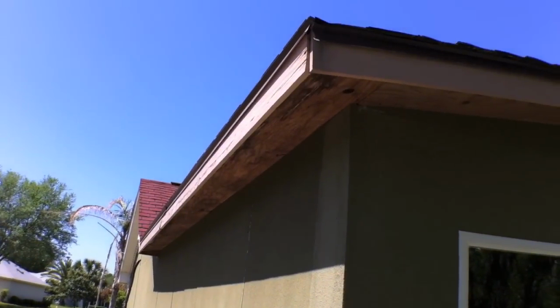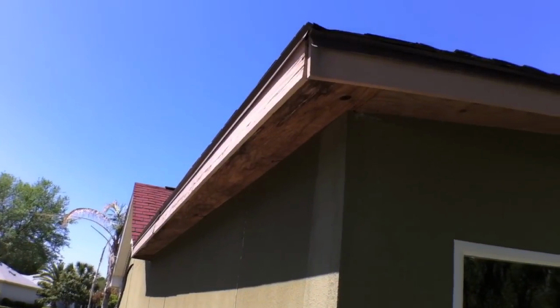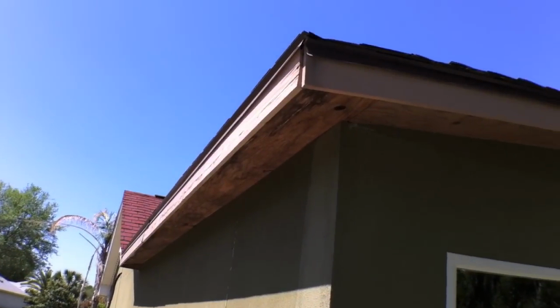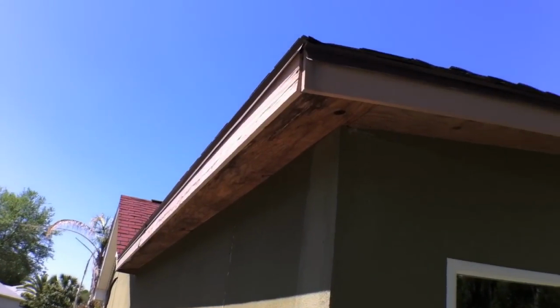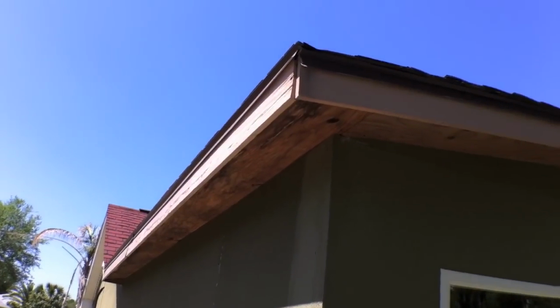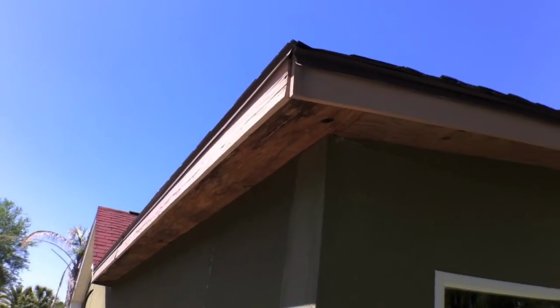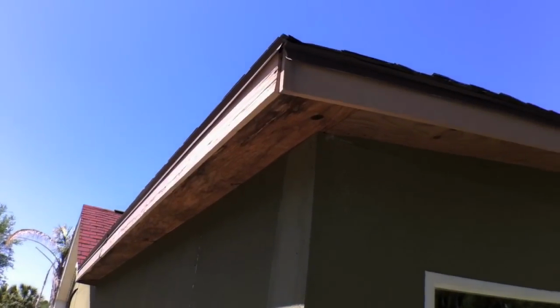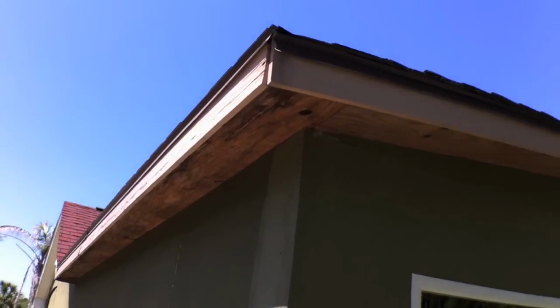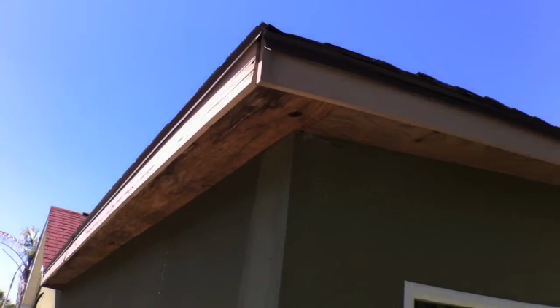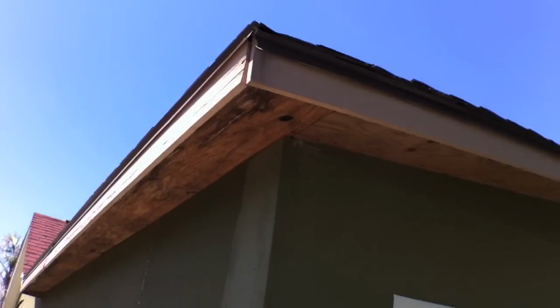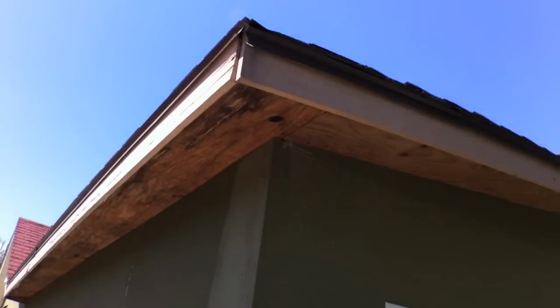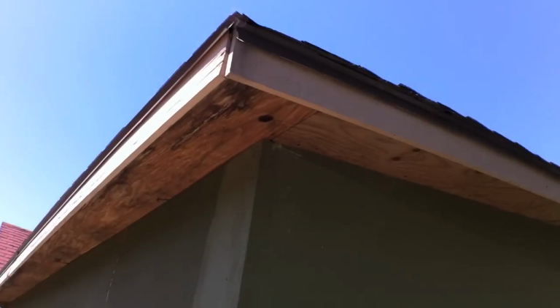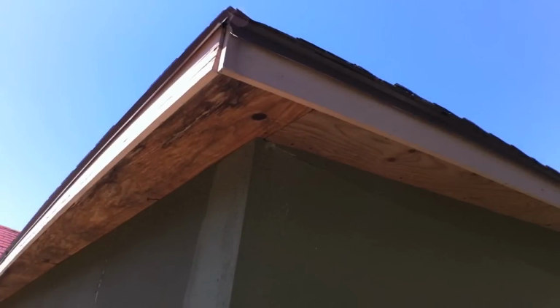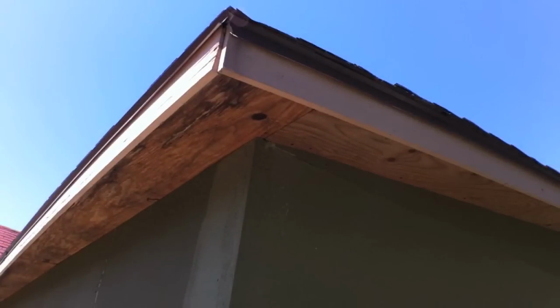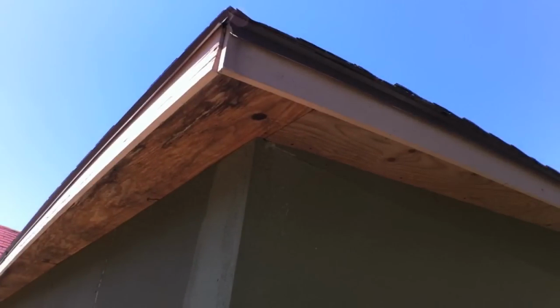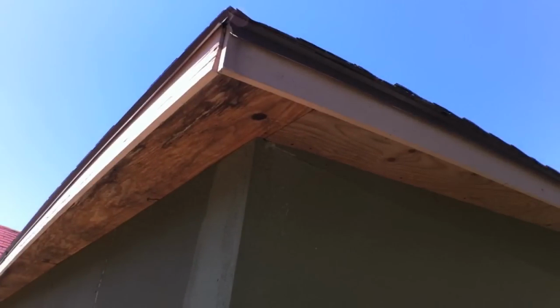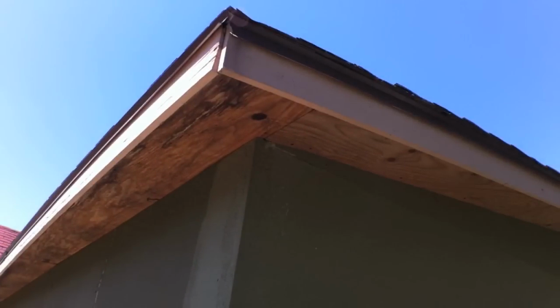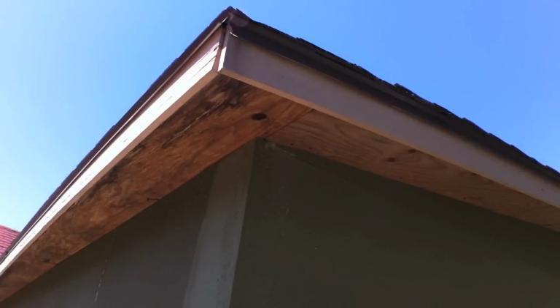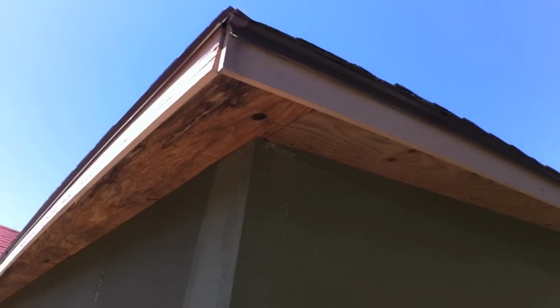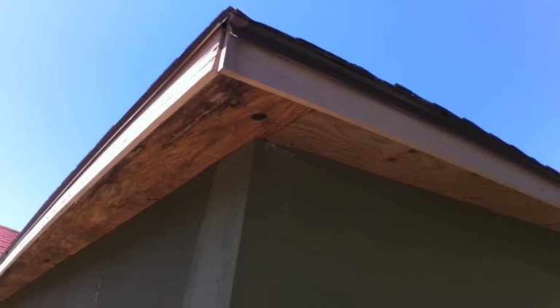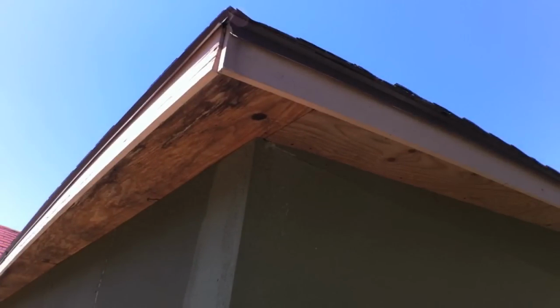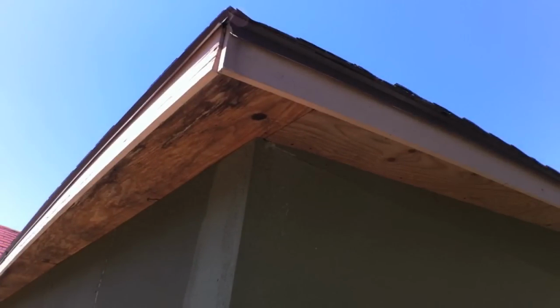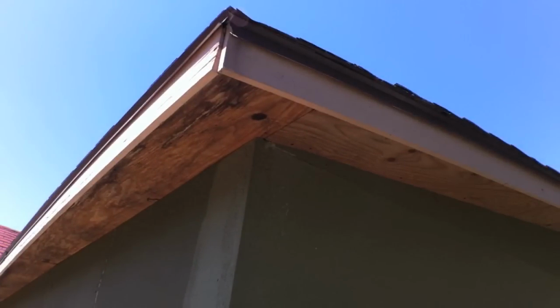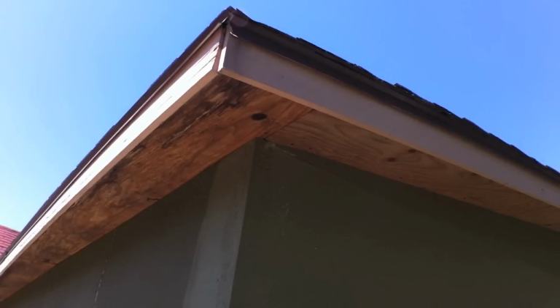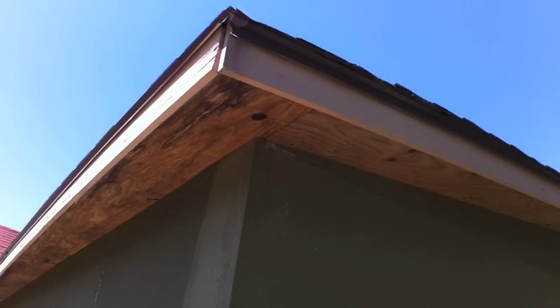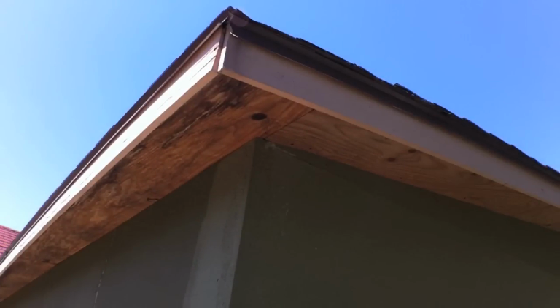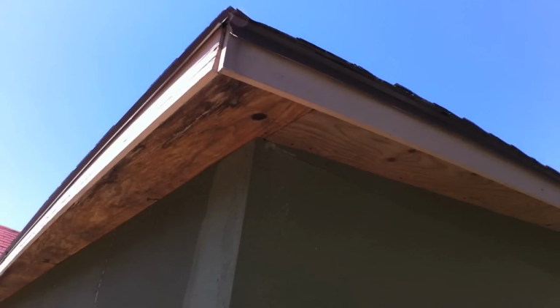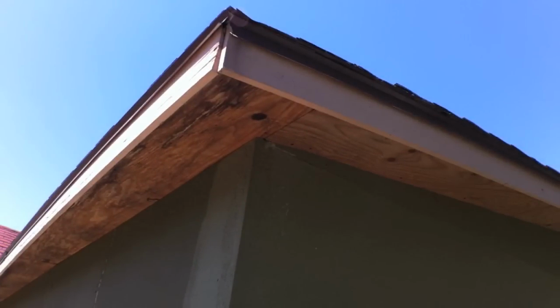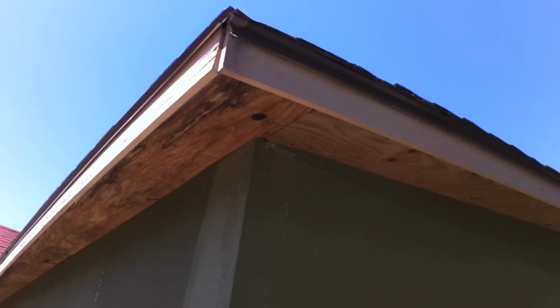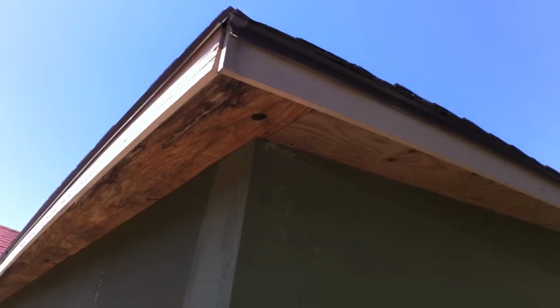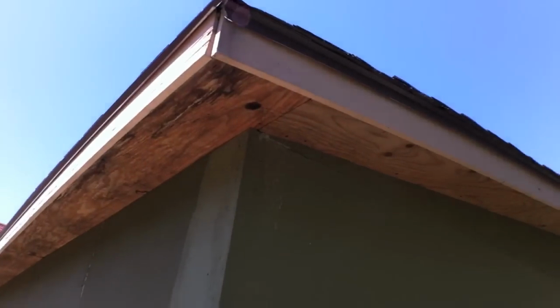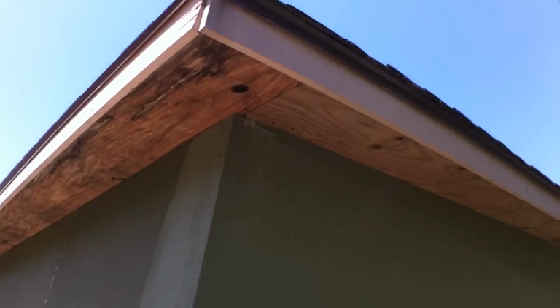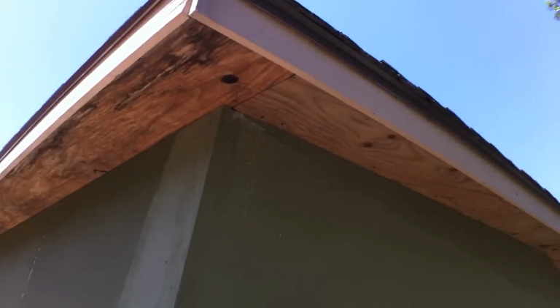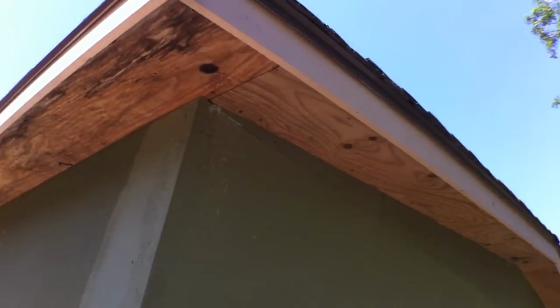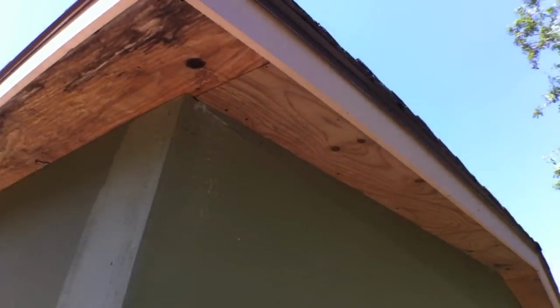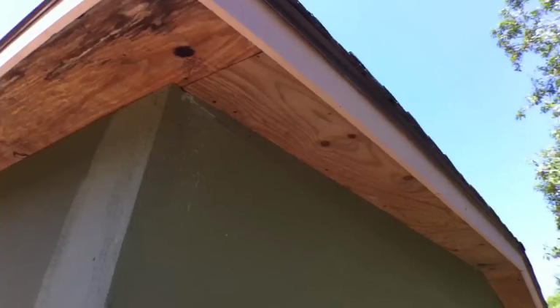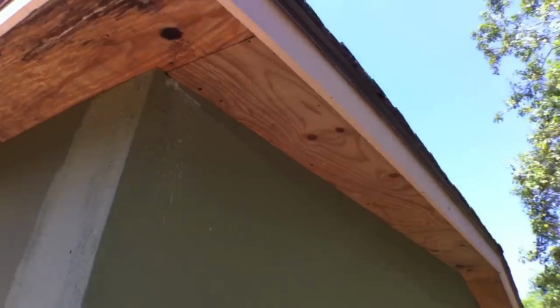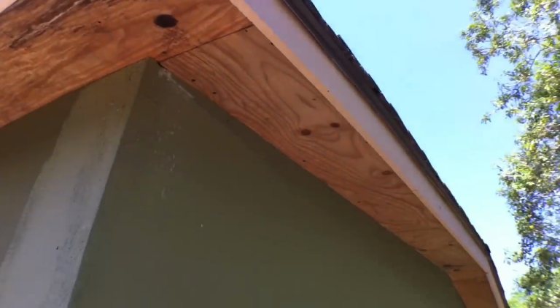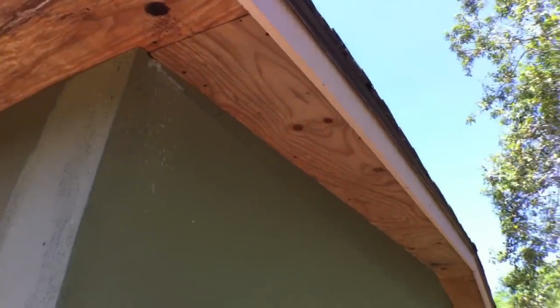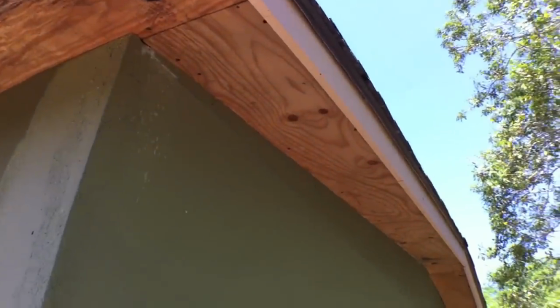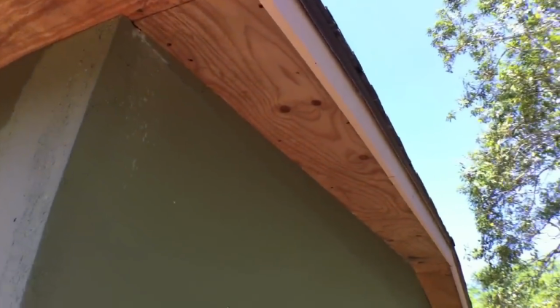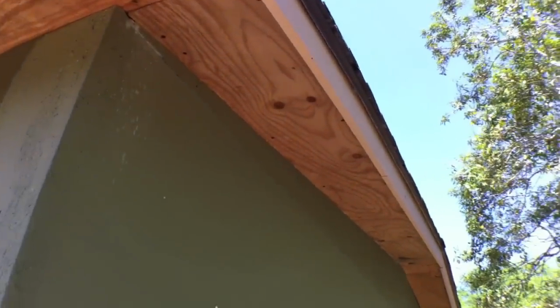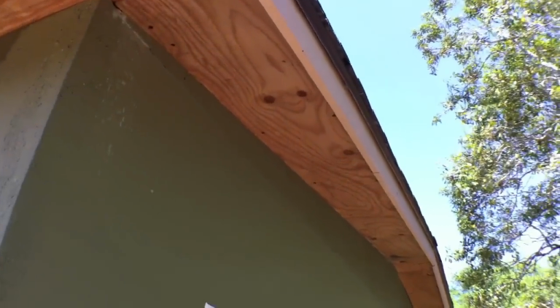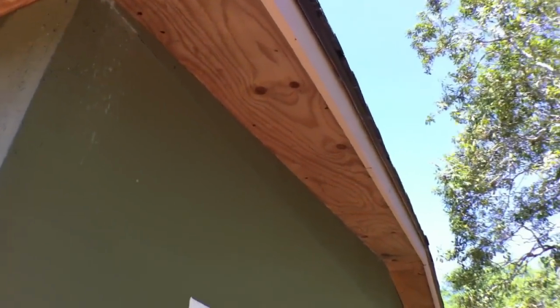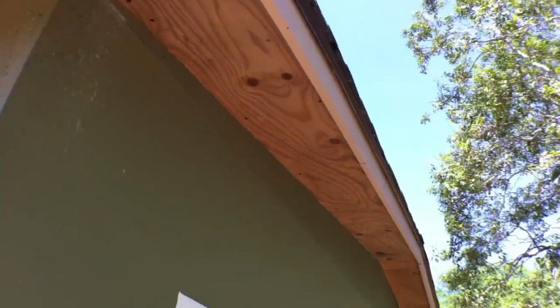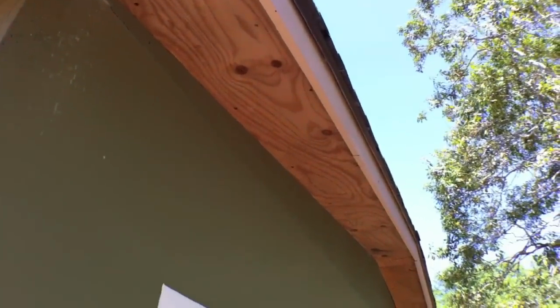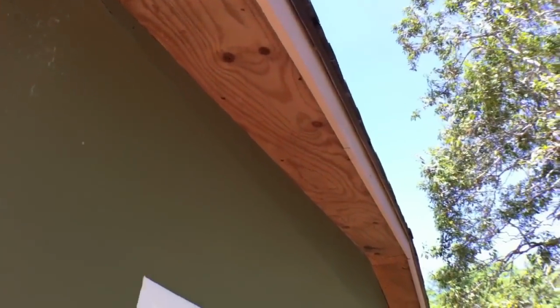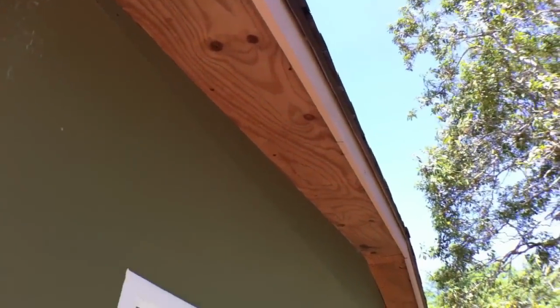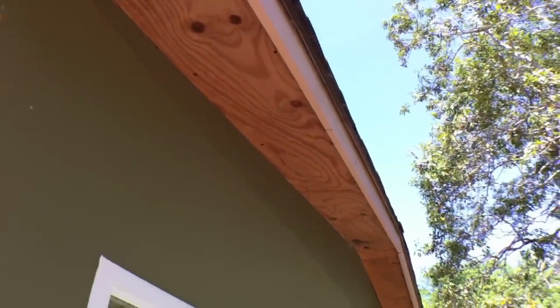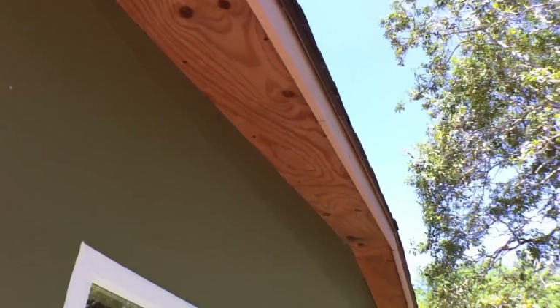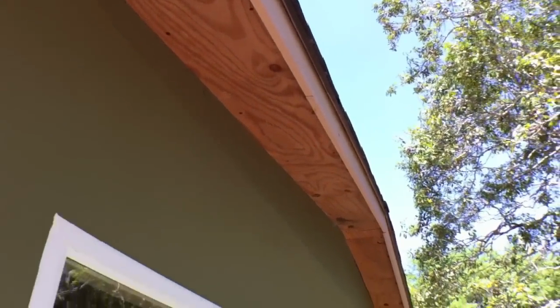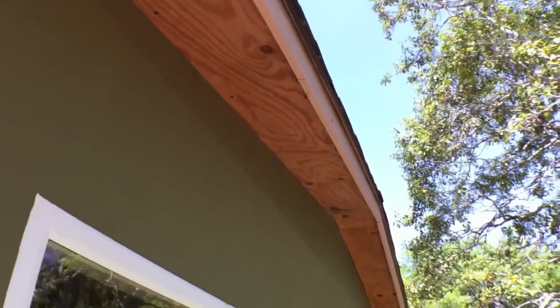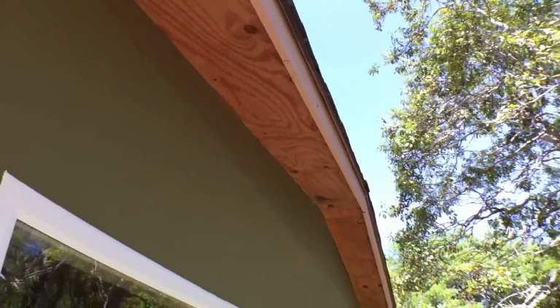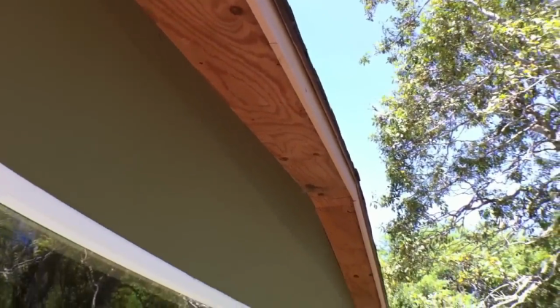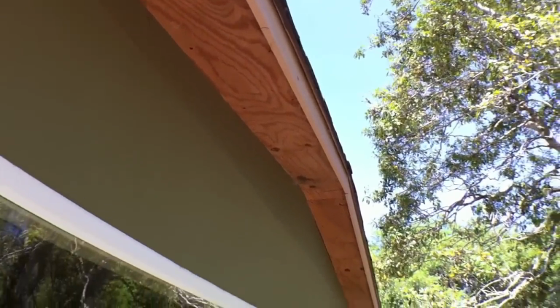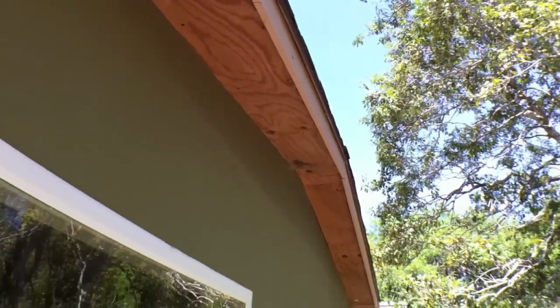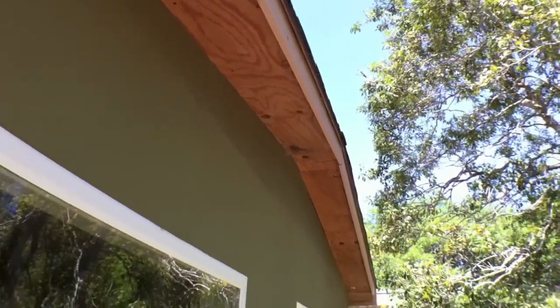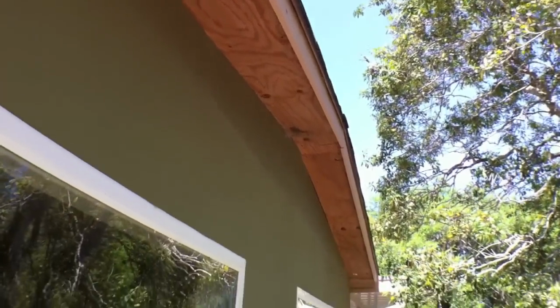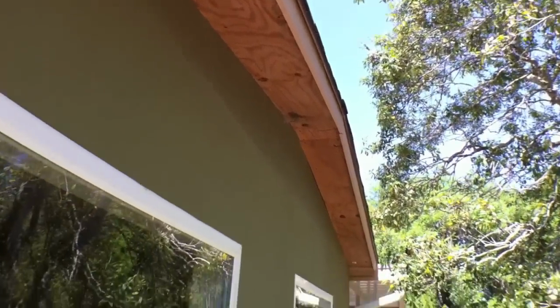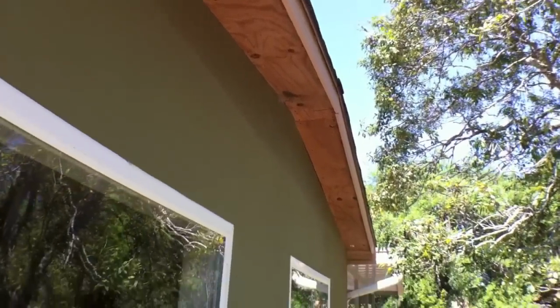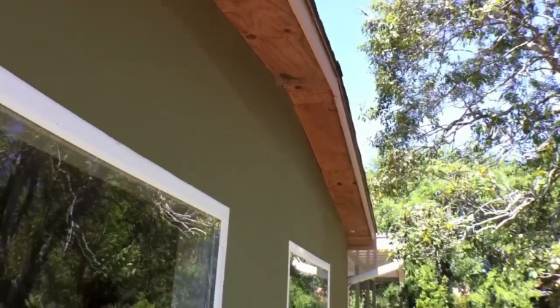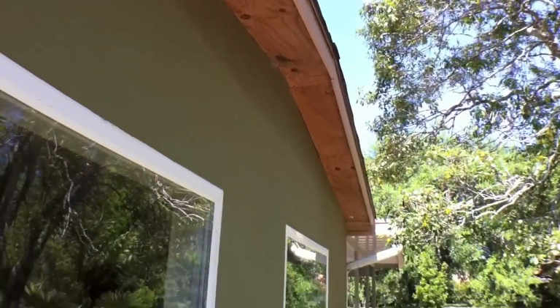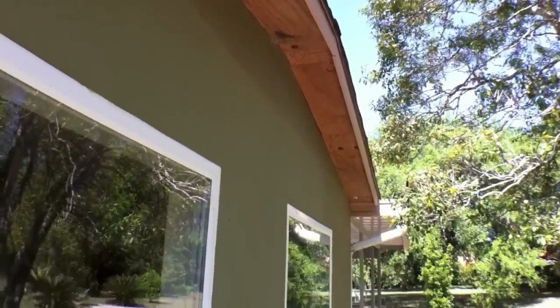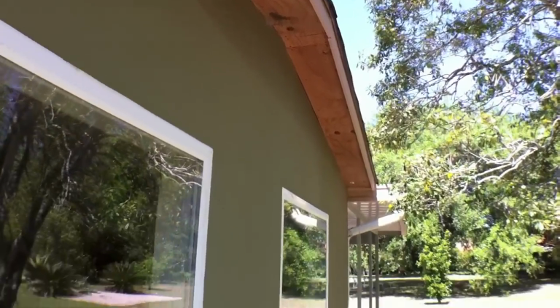You can see at the soffit there you're going to have some woodwork that needs to be taken care of. It doesn't look overly bad, but definitely needs to be addressed.